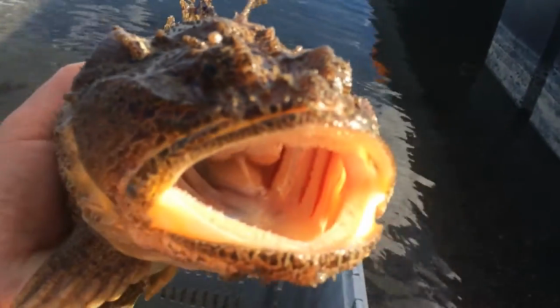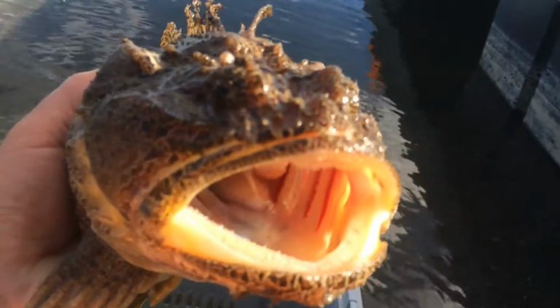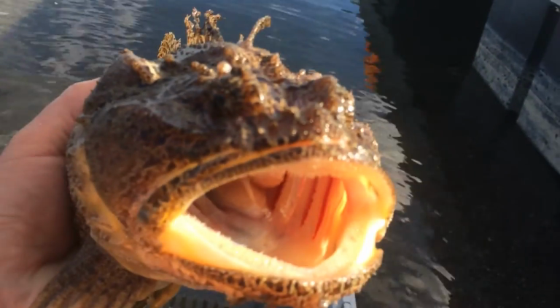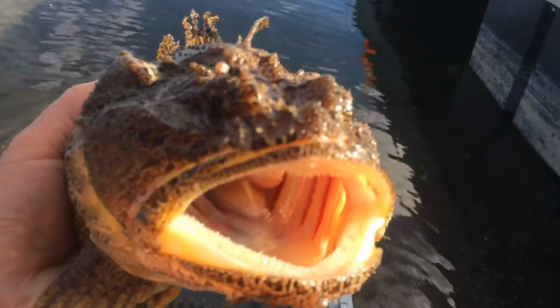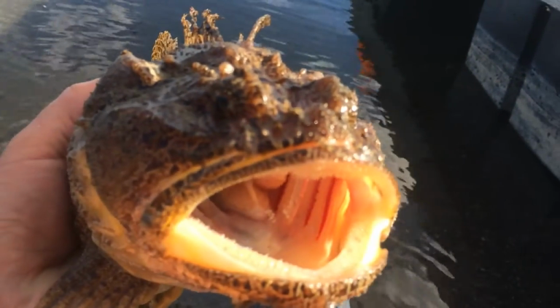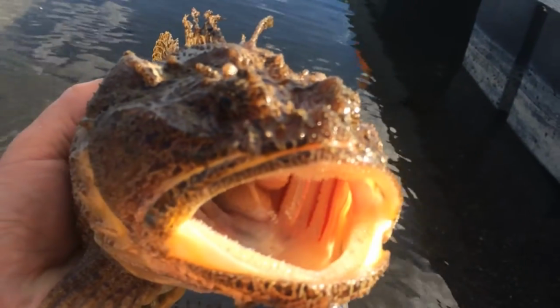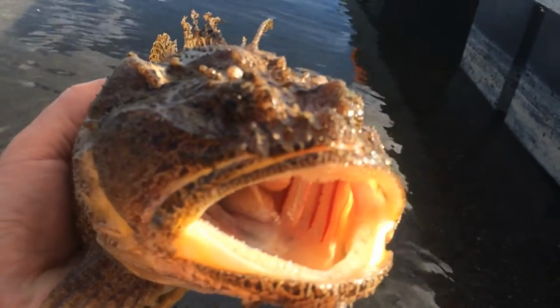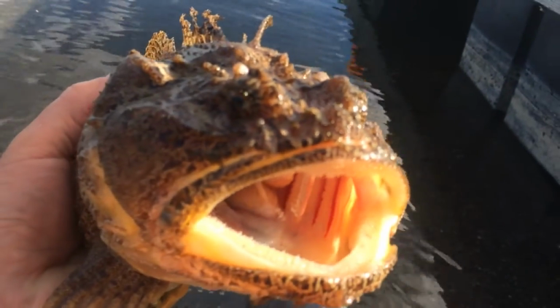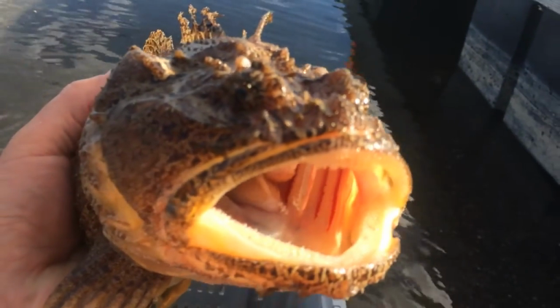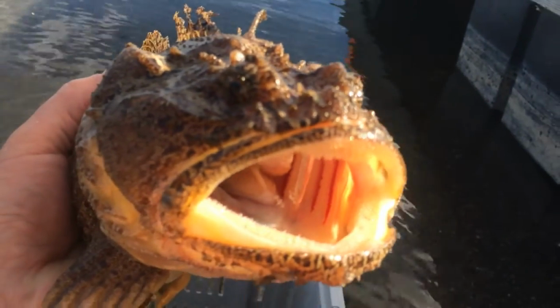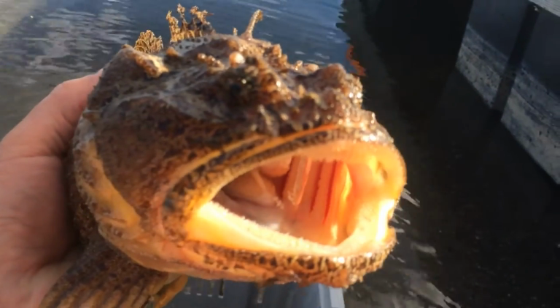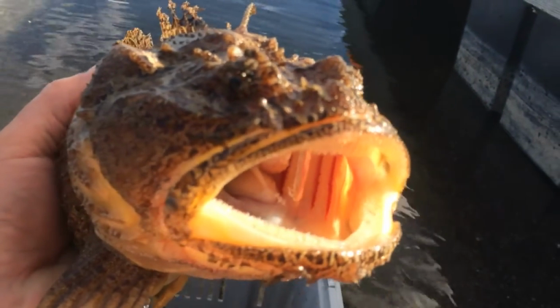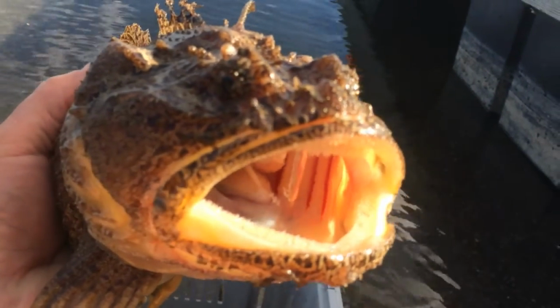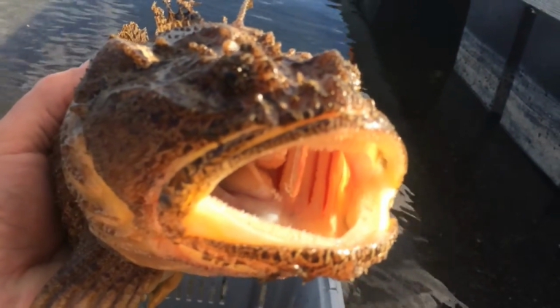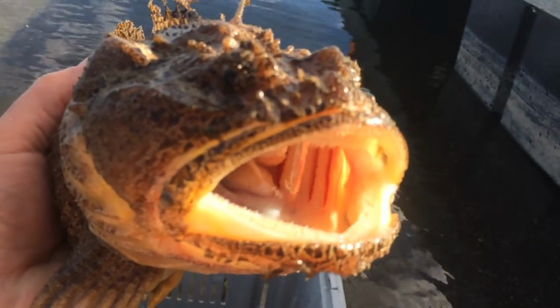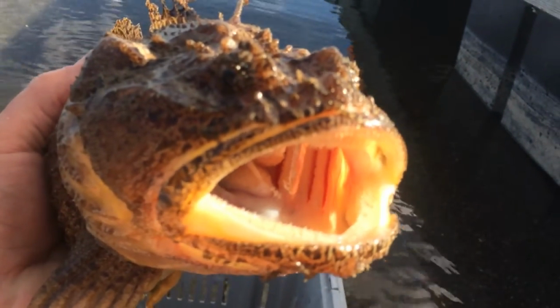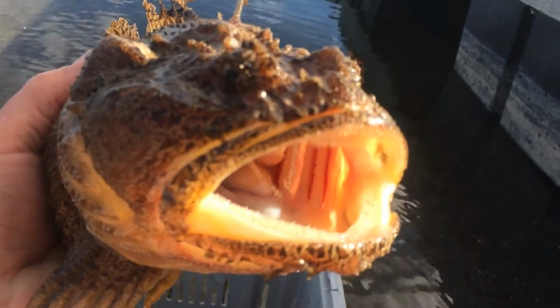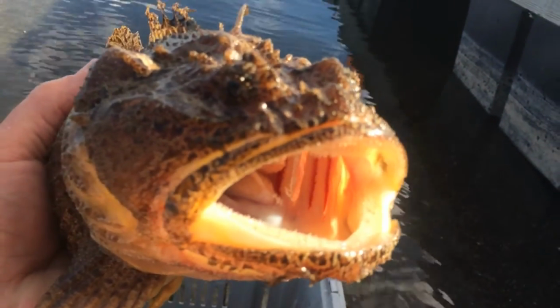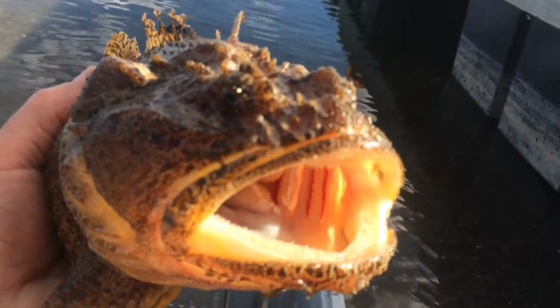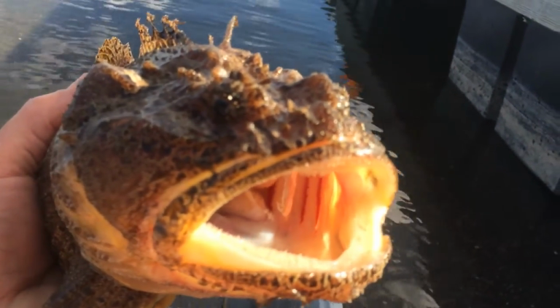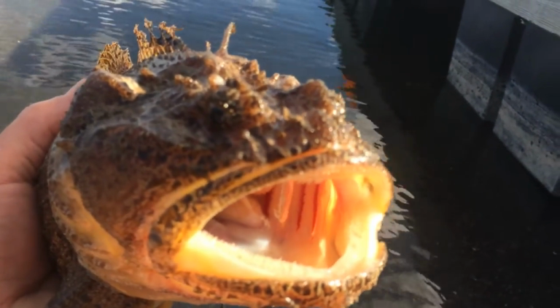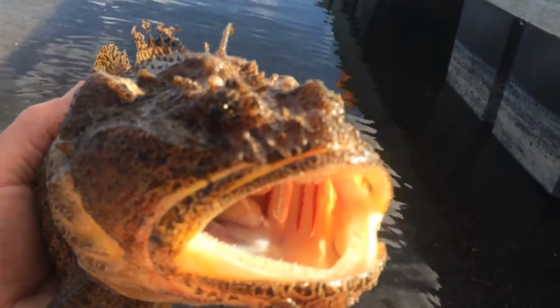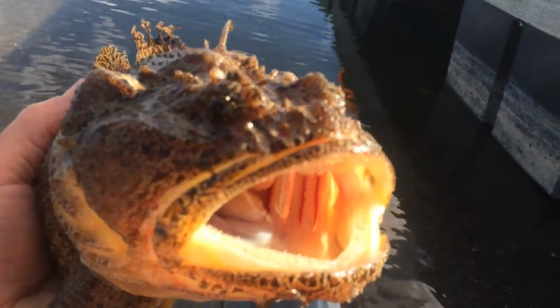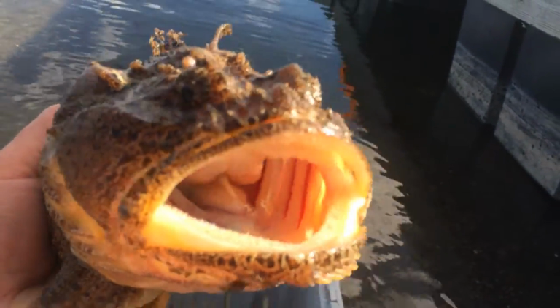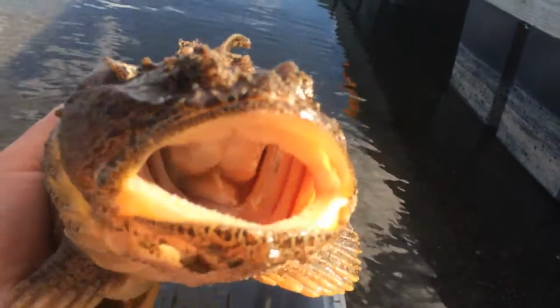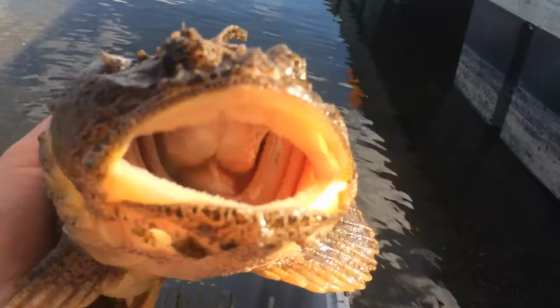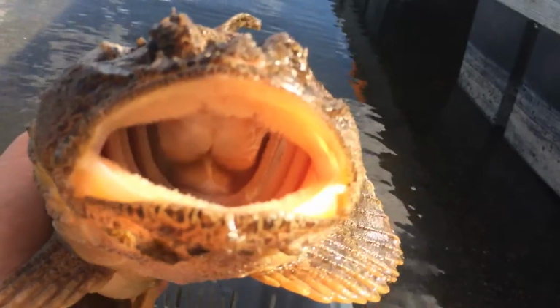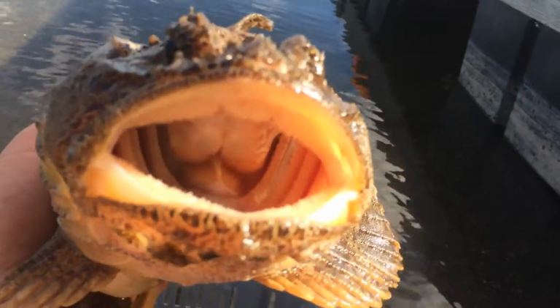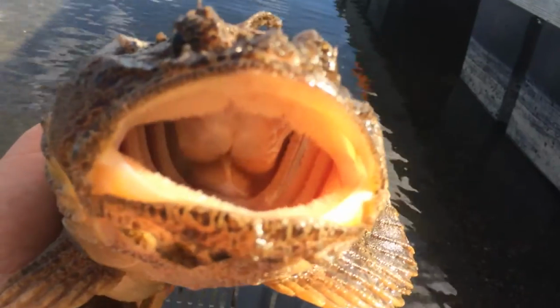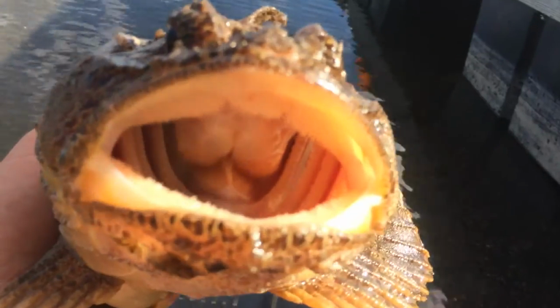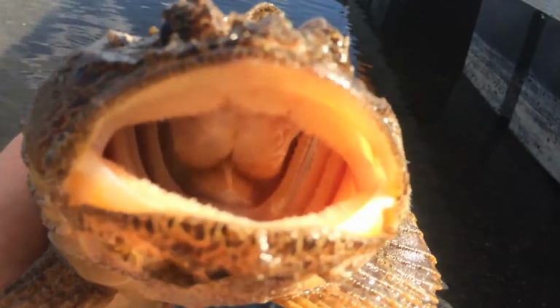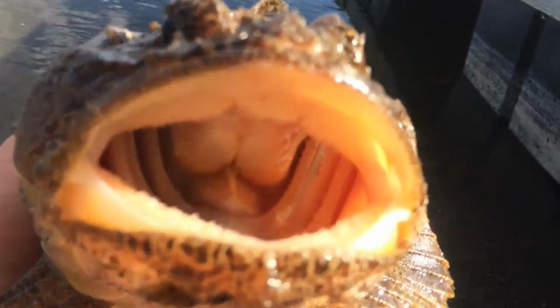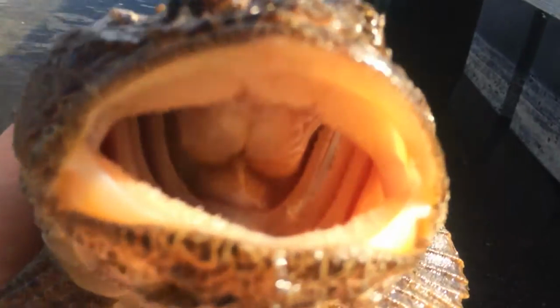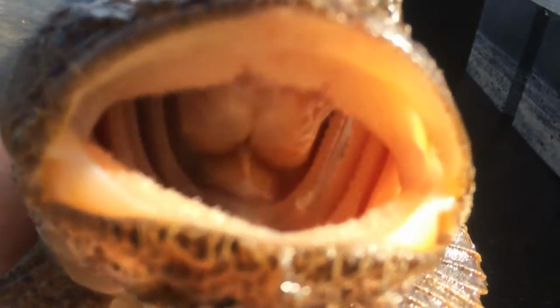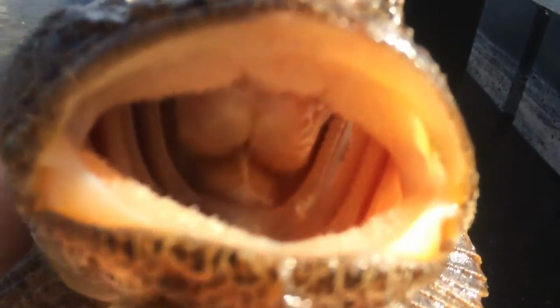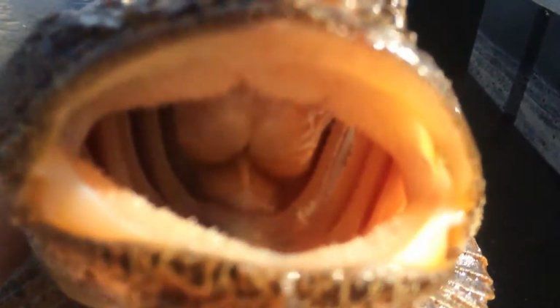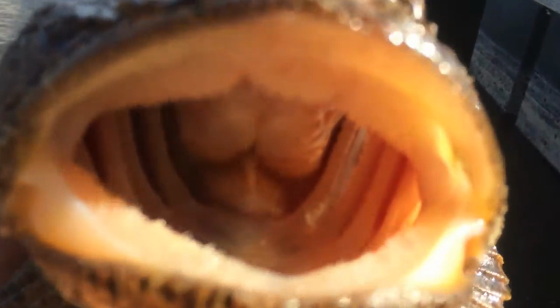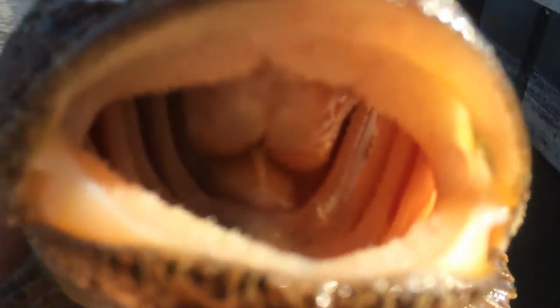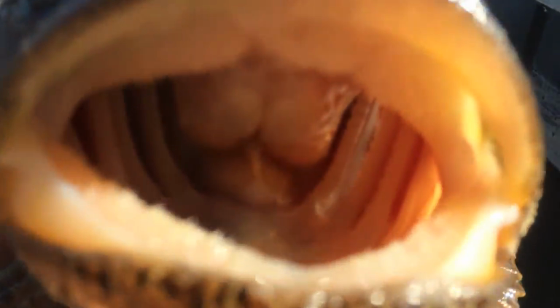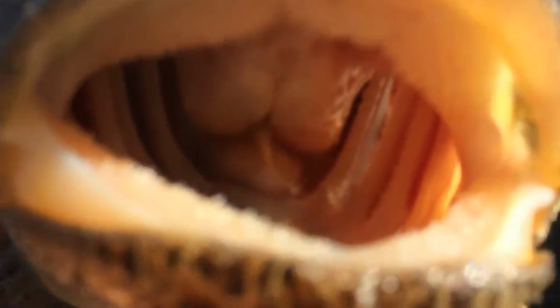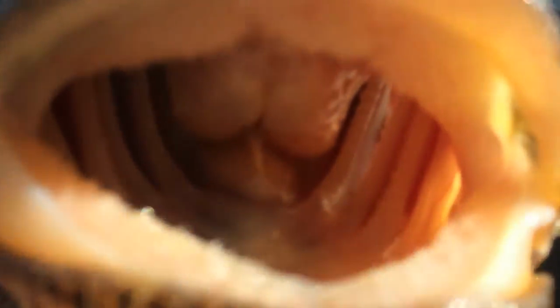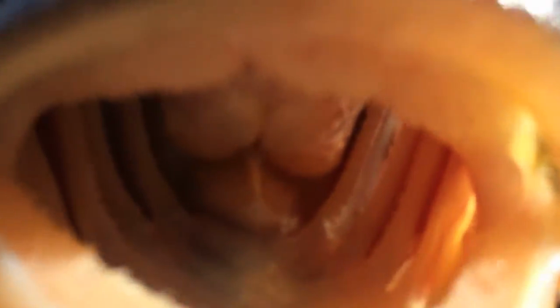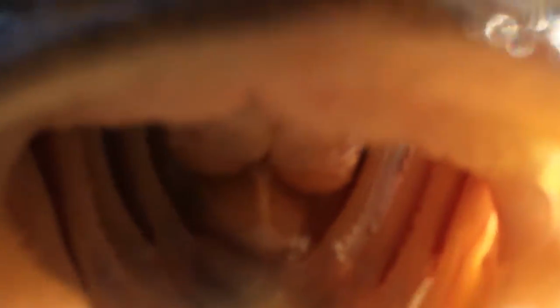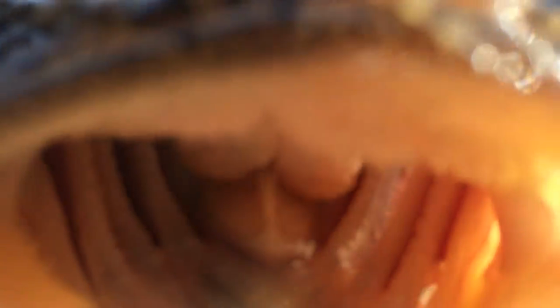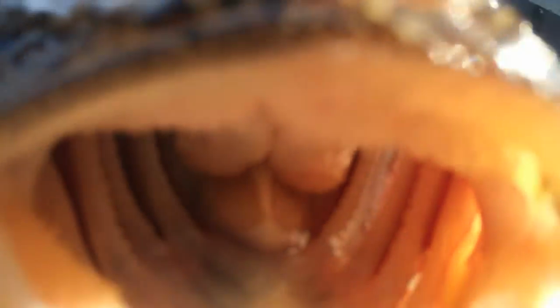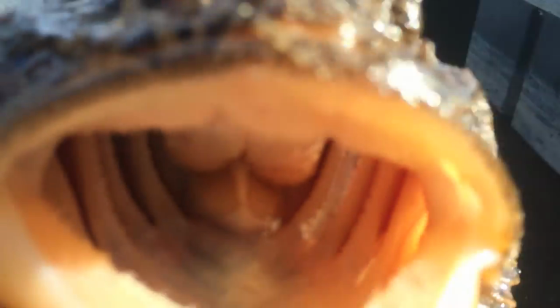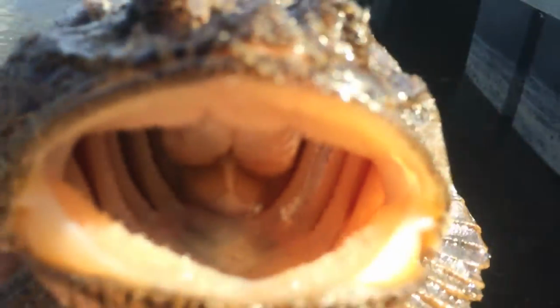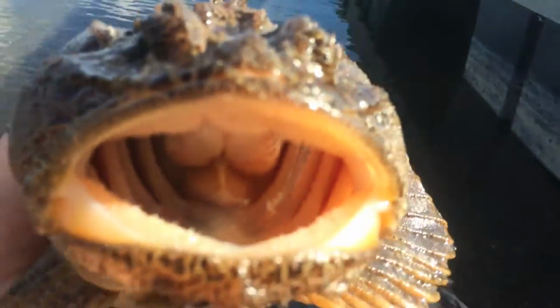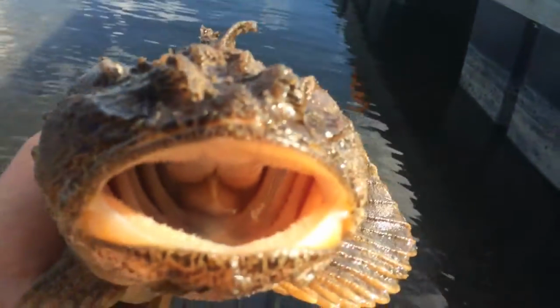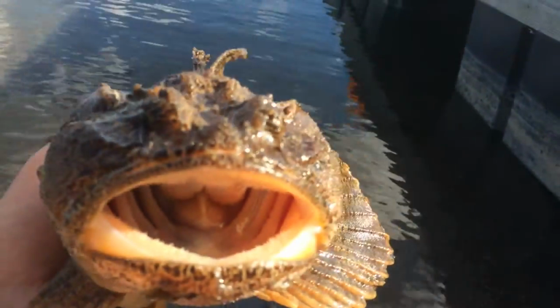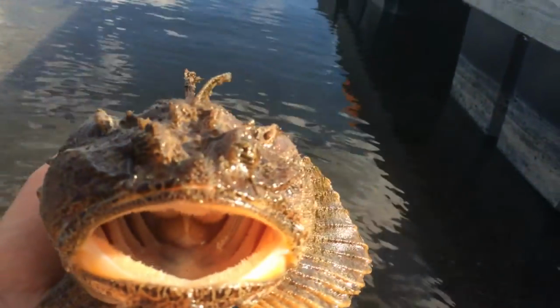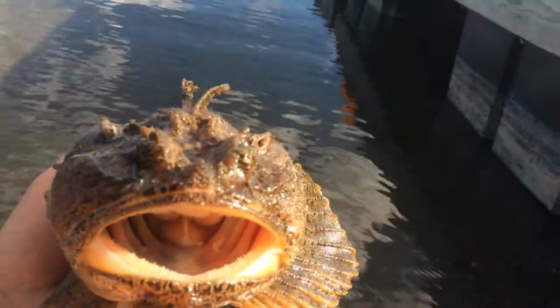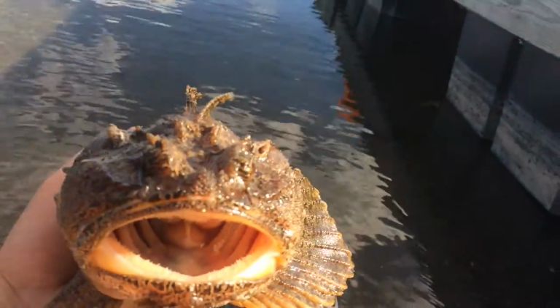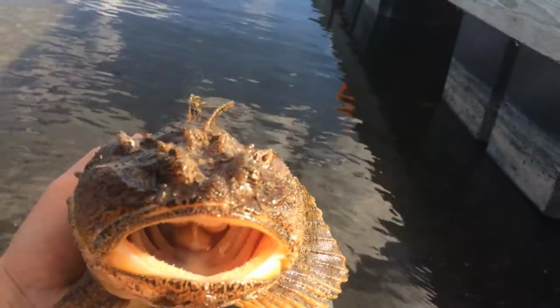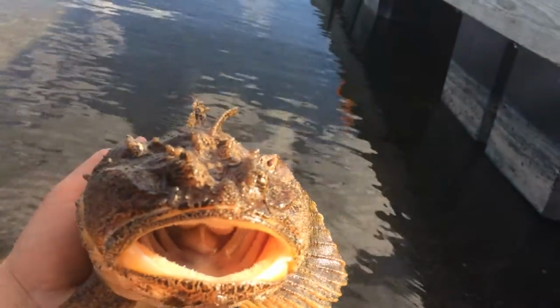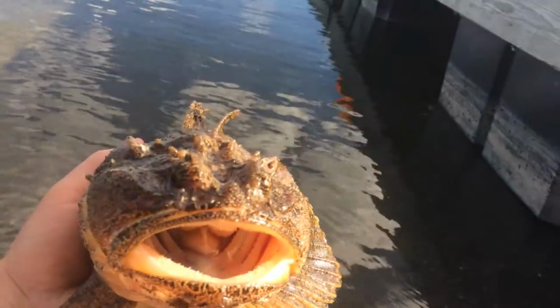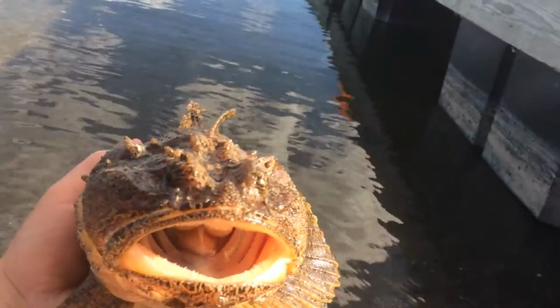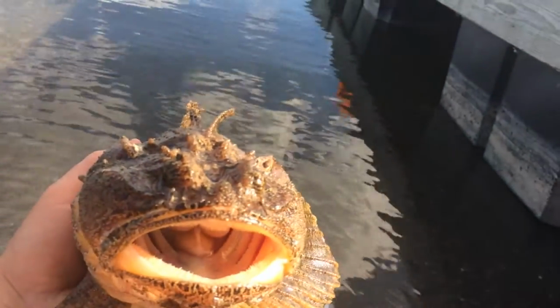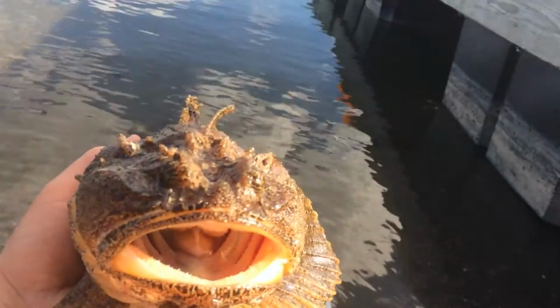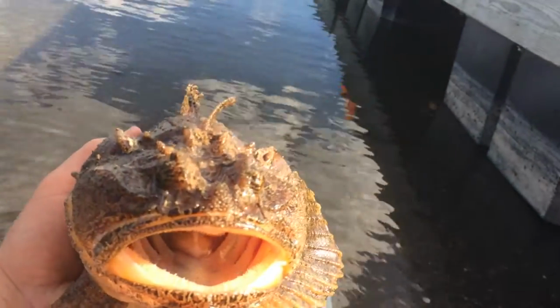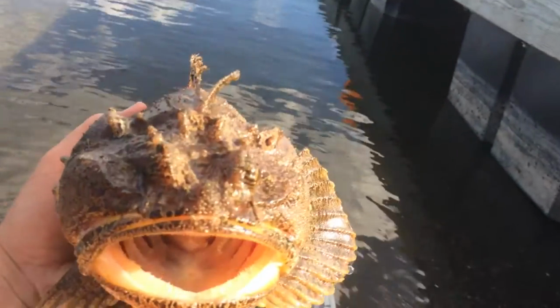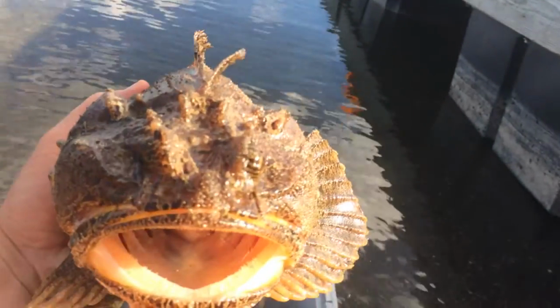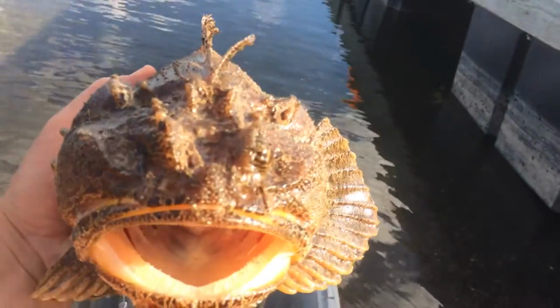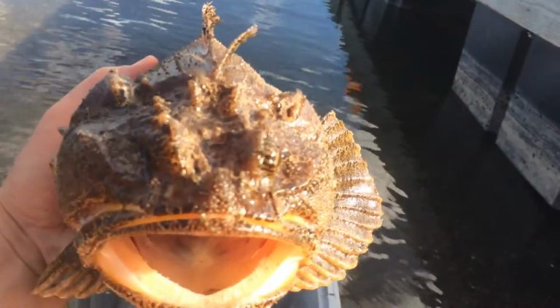Basically, these guys sit on the bottom and wait for anything to come crawling by. That huge mouth gulps them down.